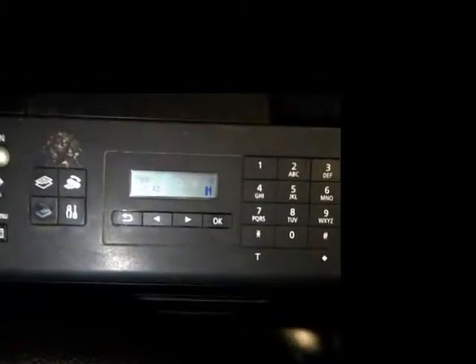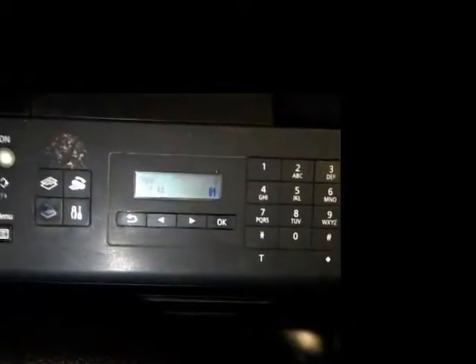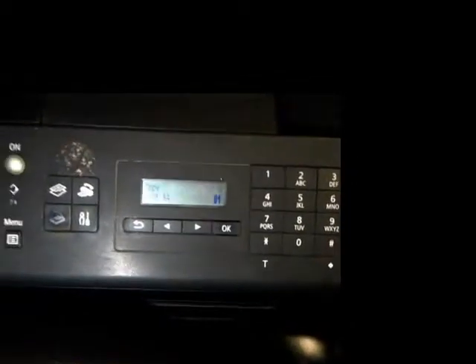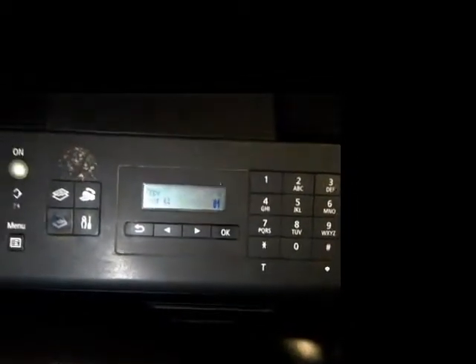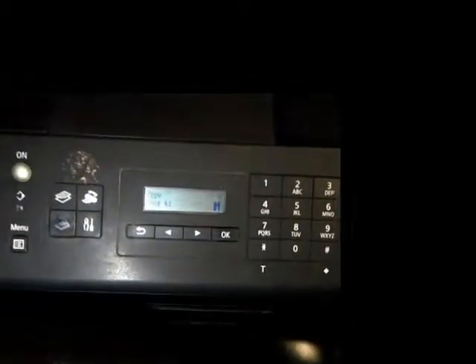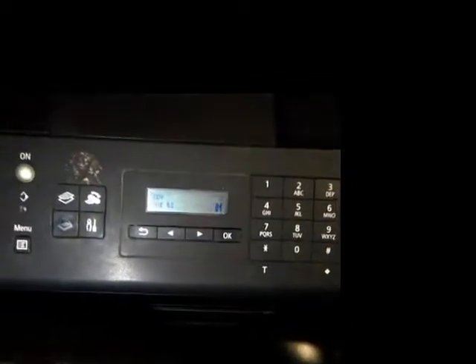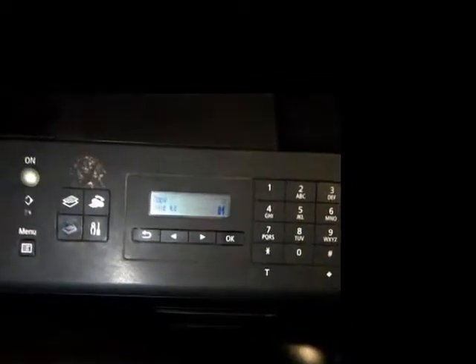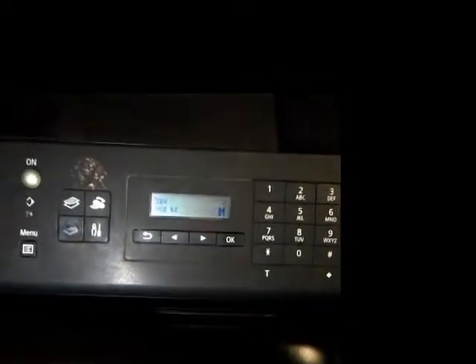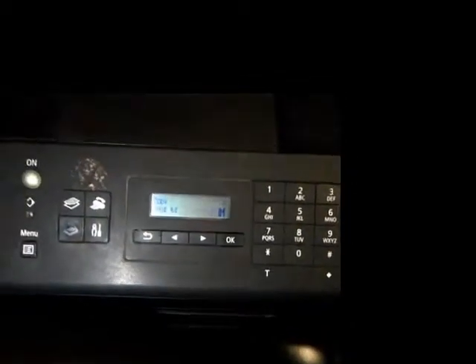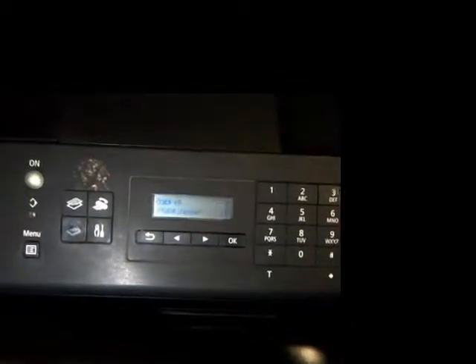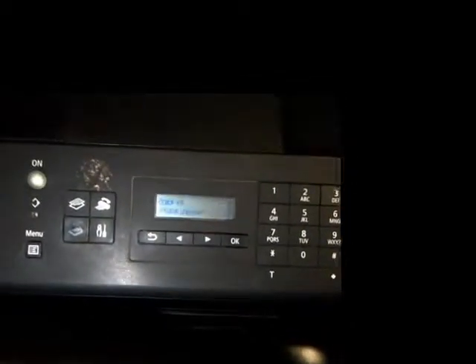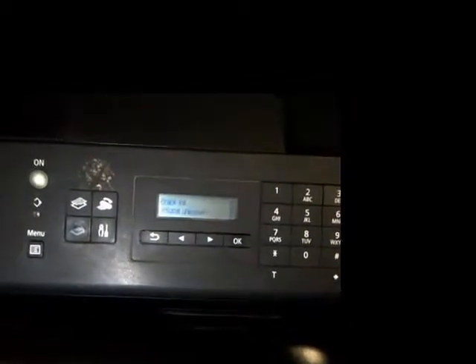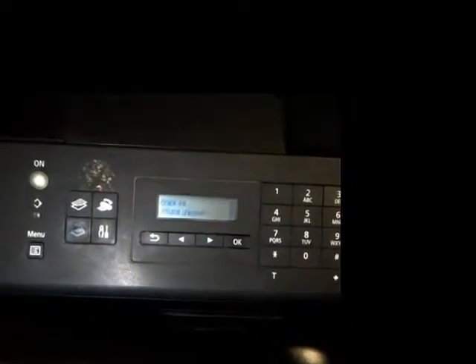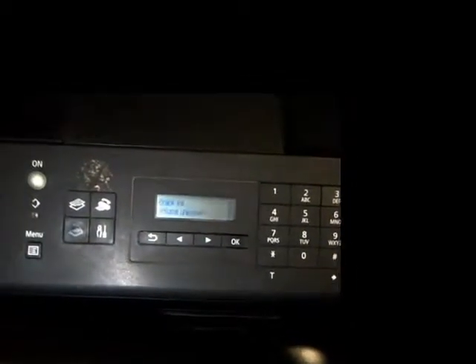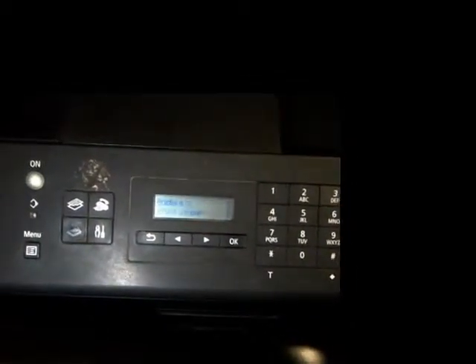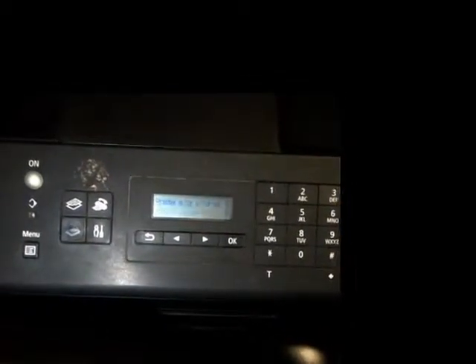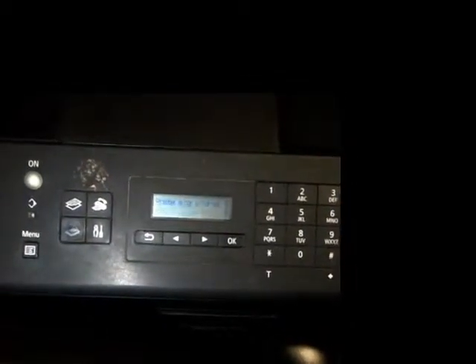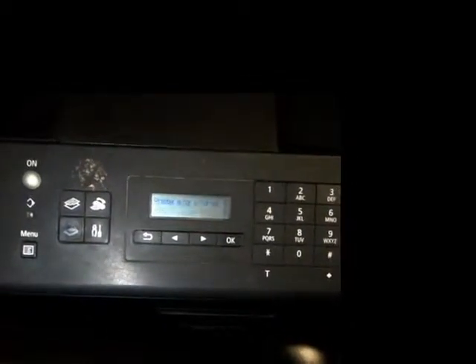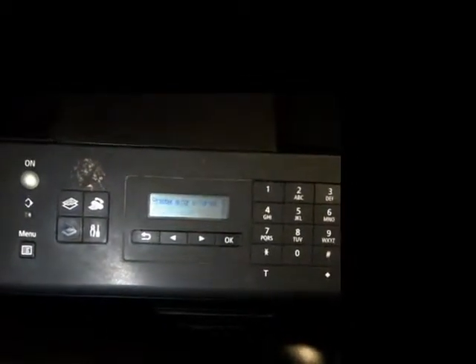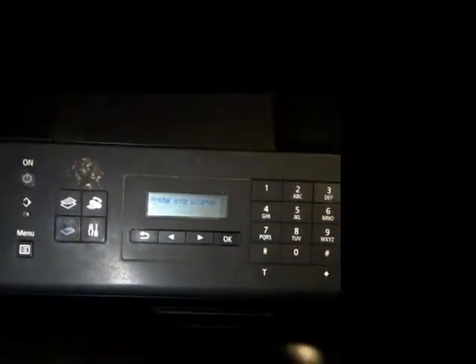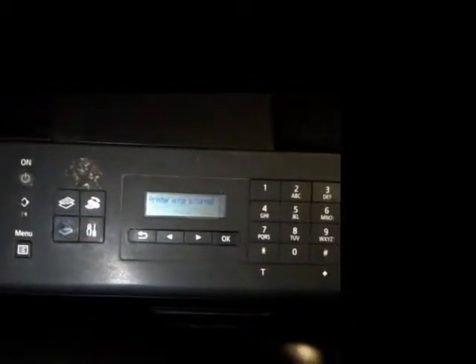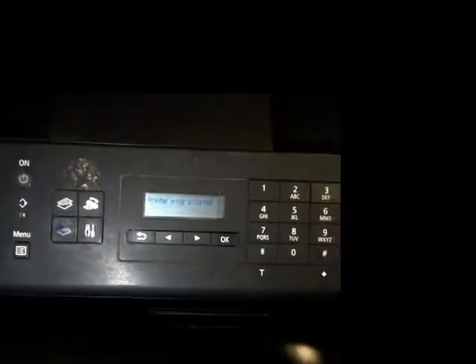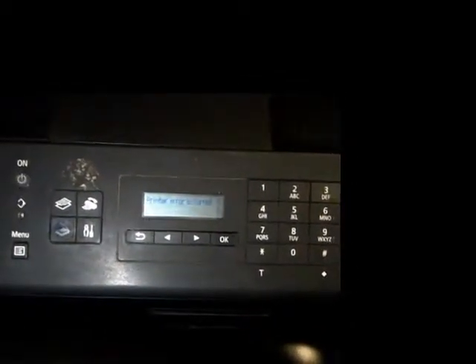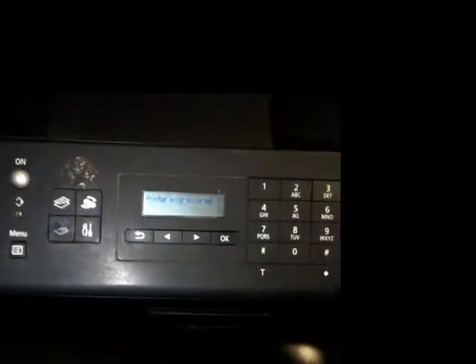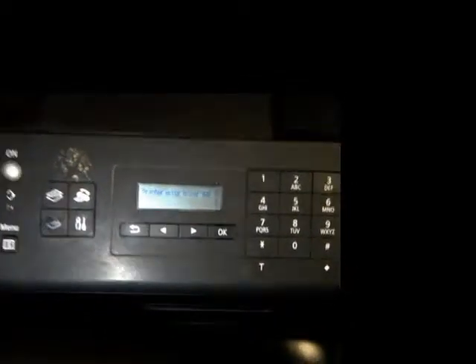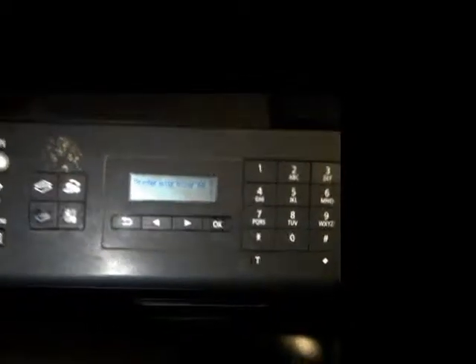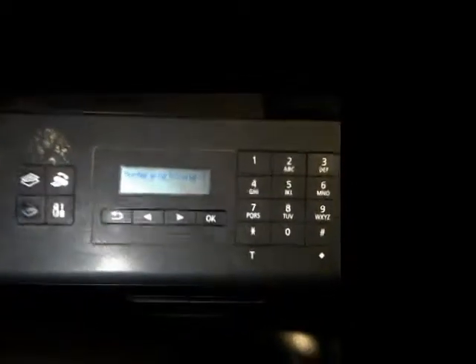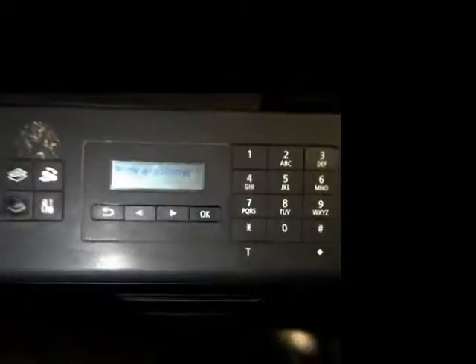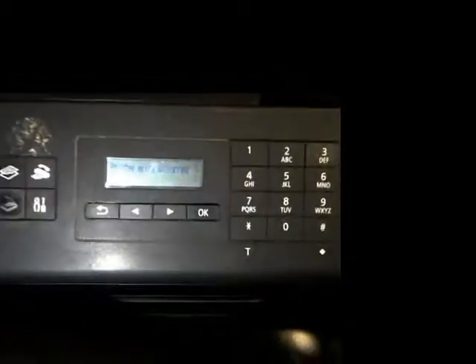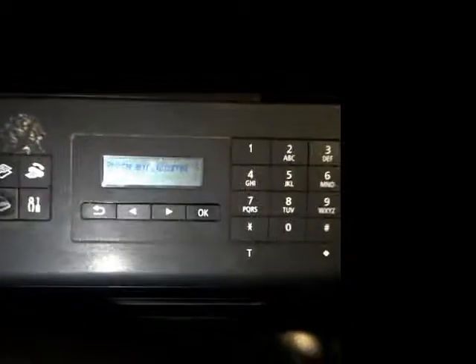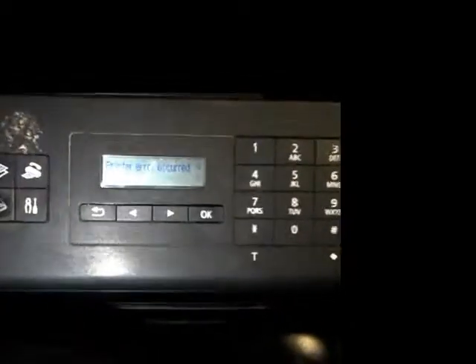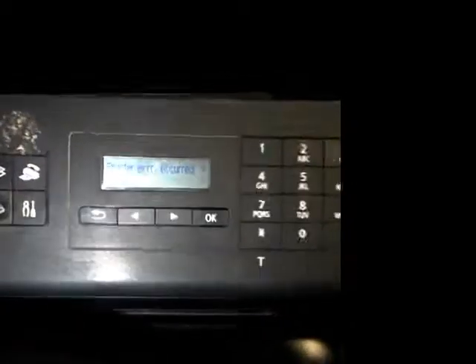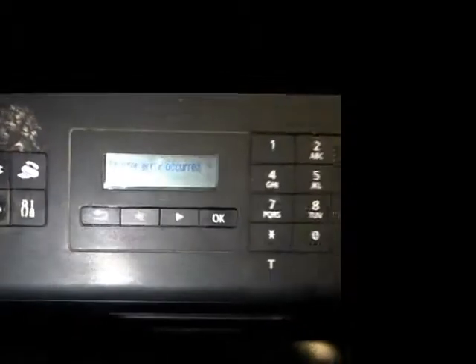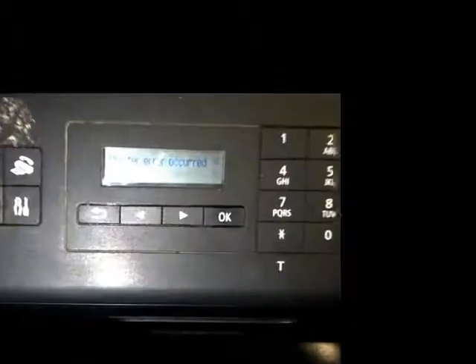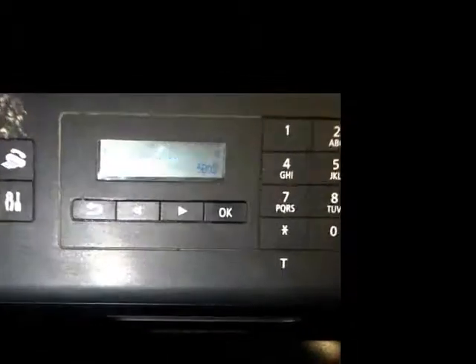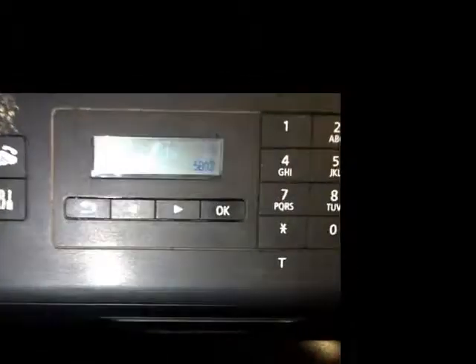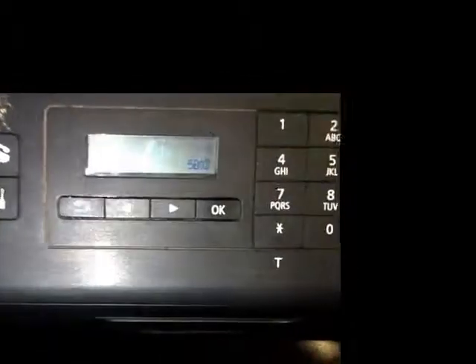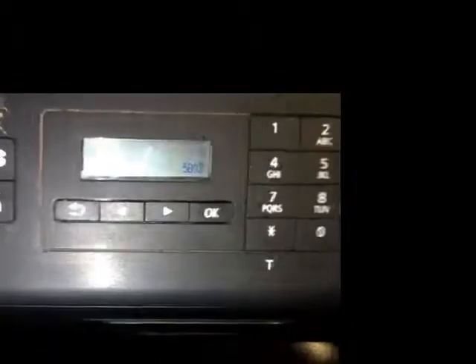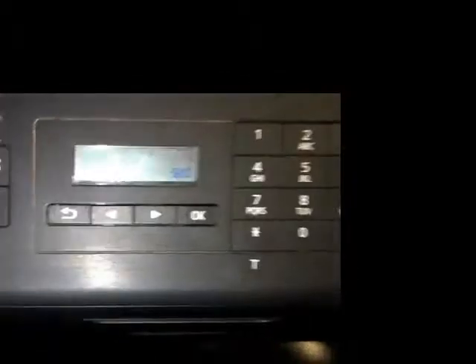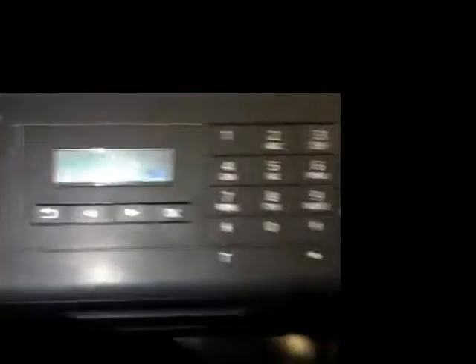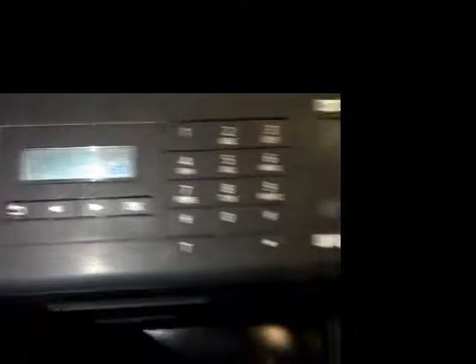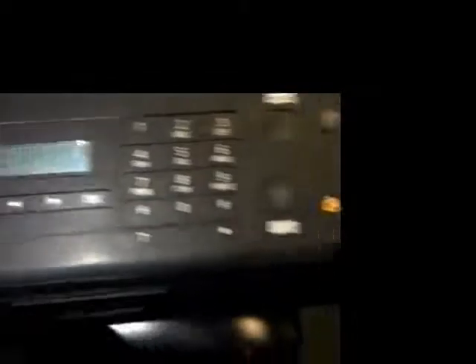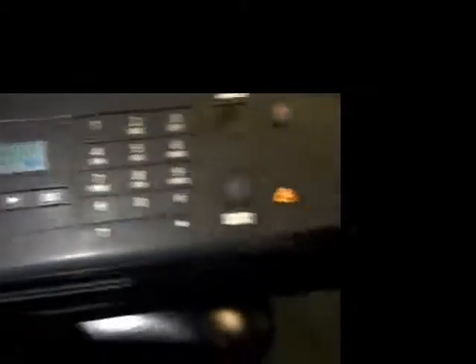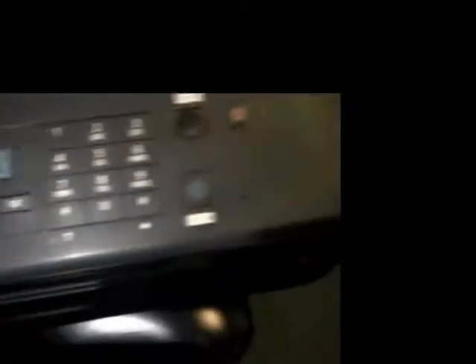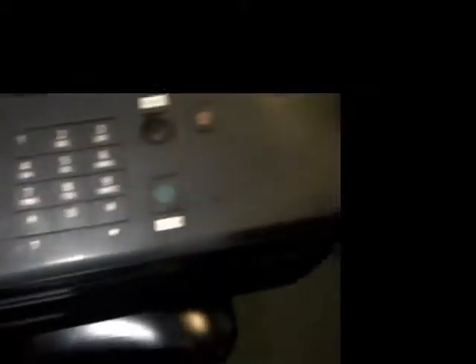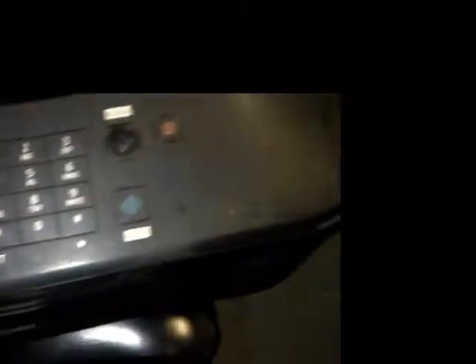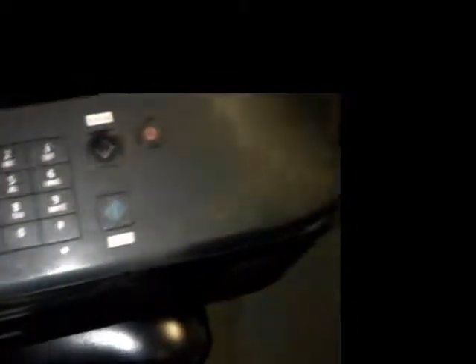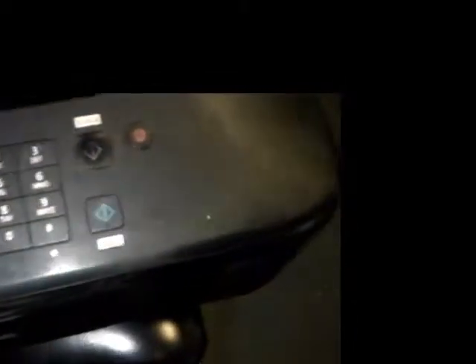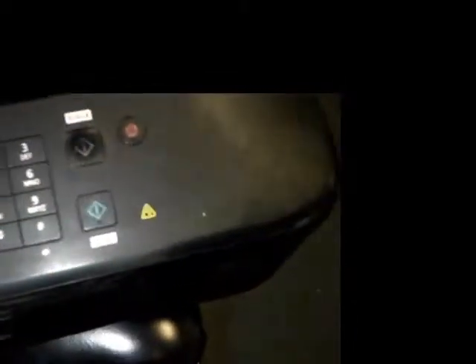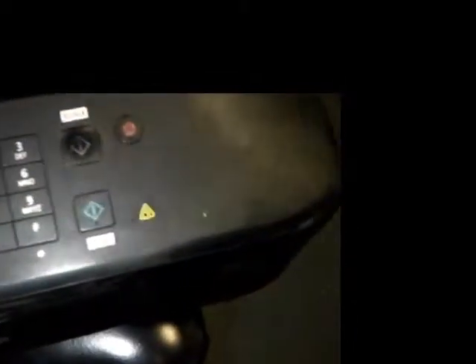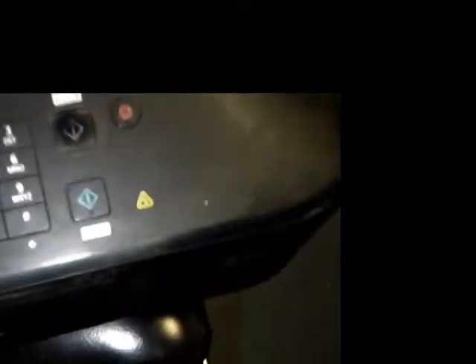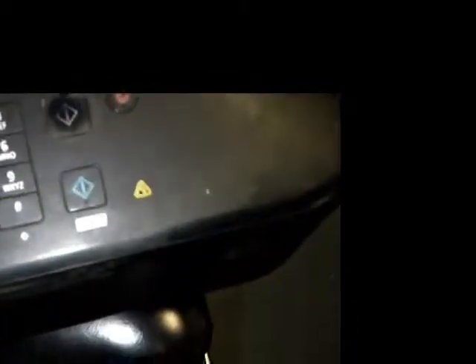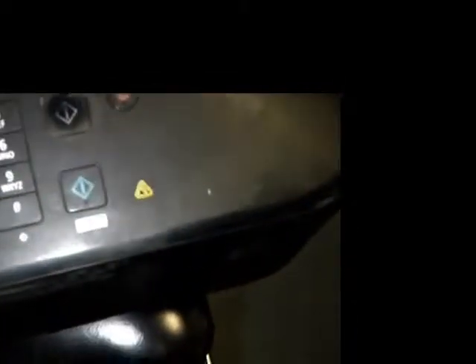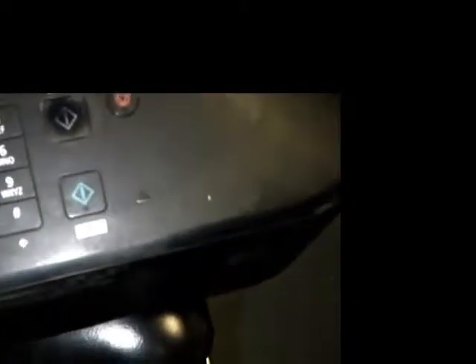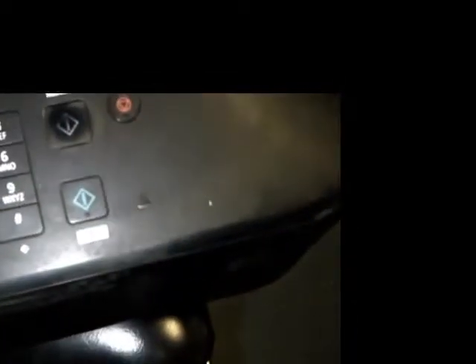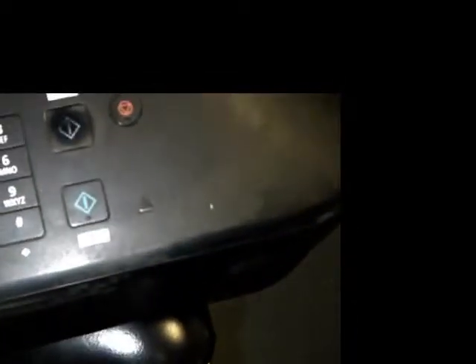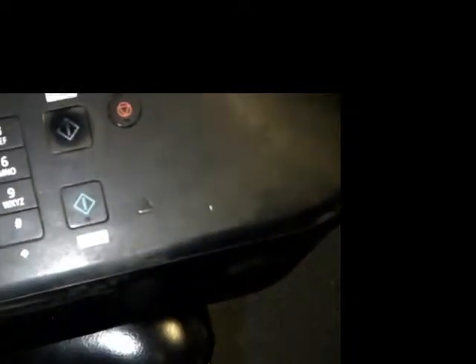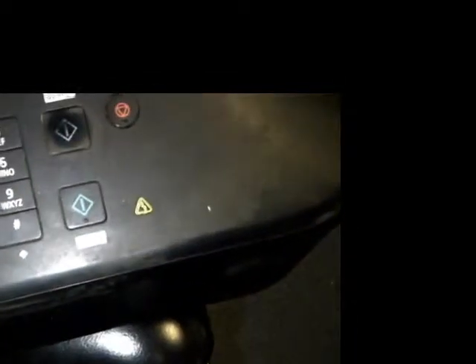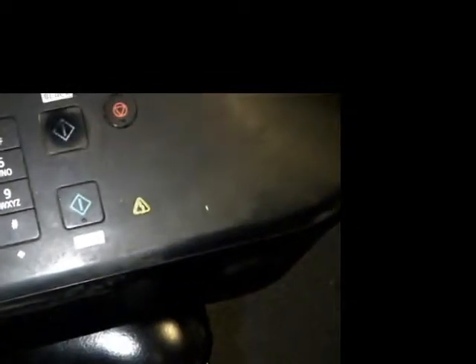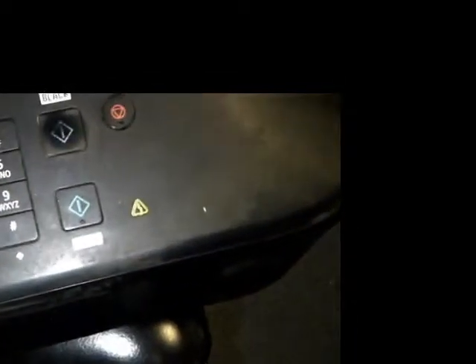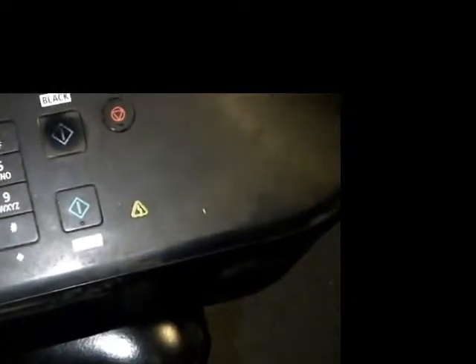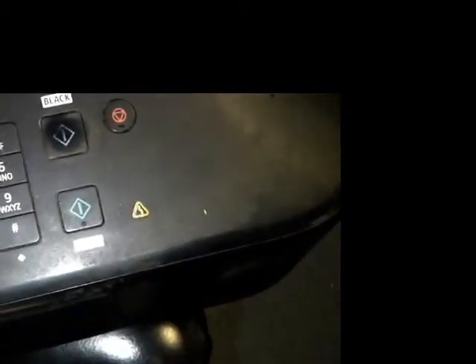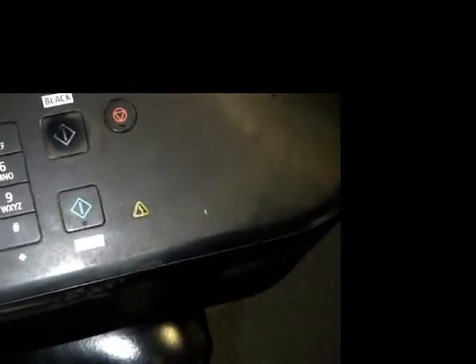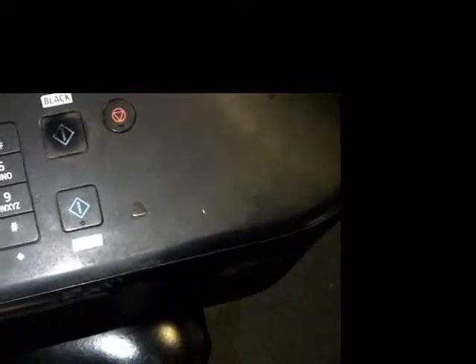When switching on the printer, you get this error. The printer will flash the light on the power button and the warning light.